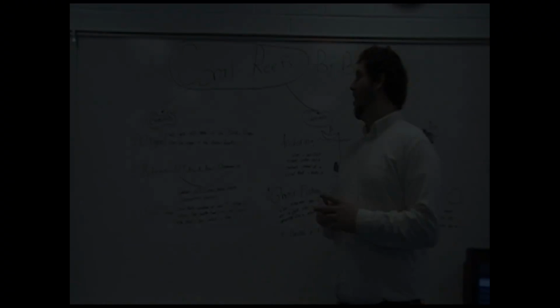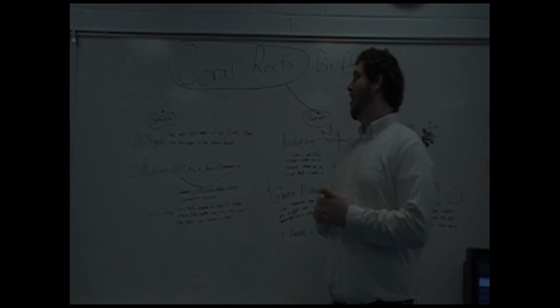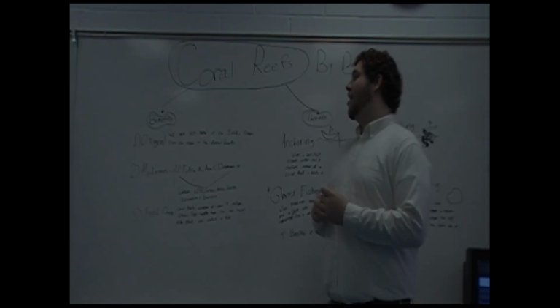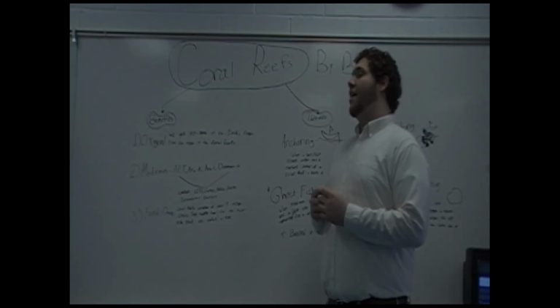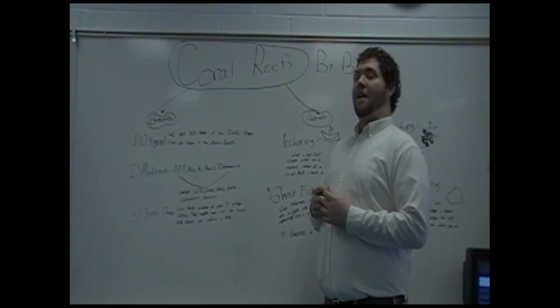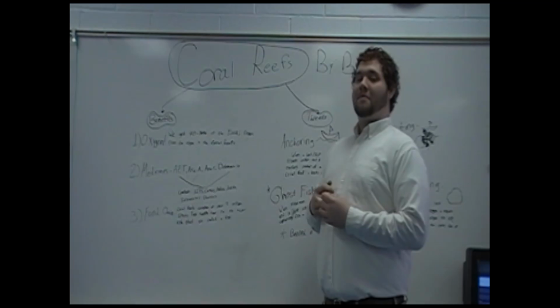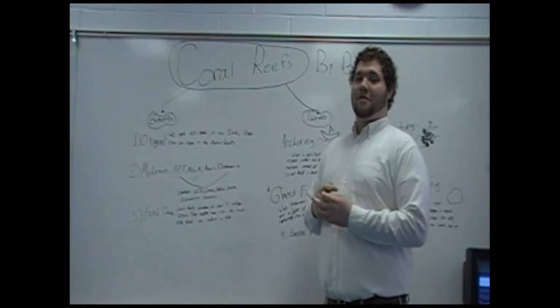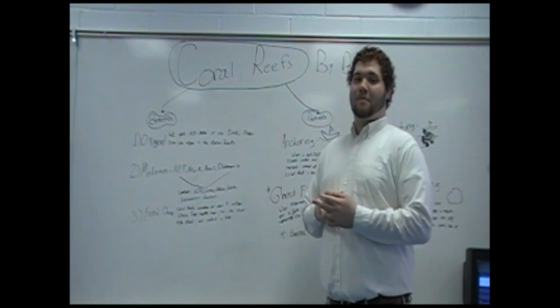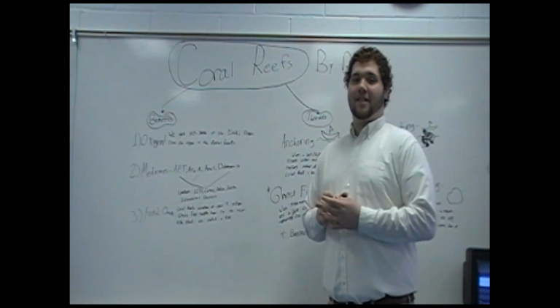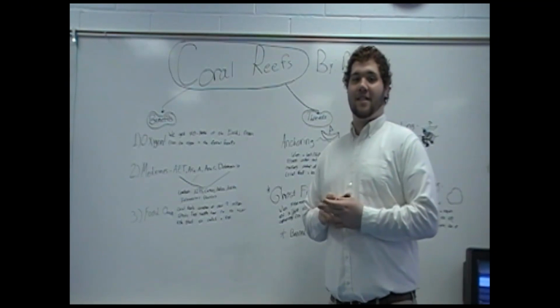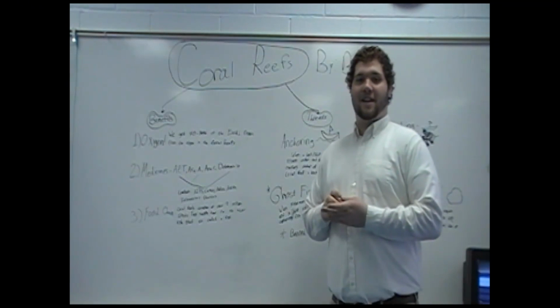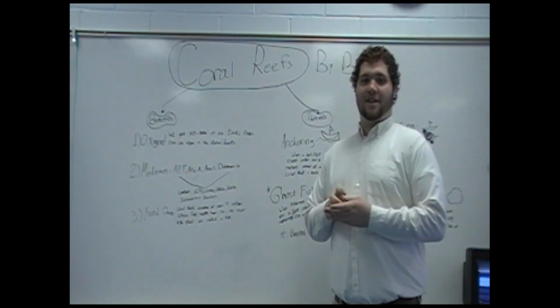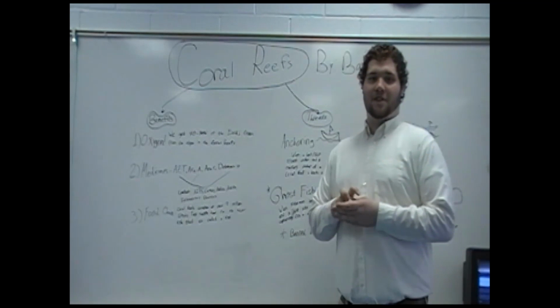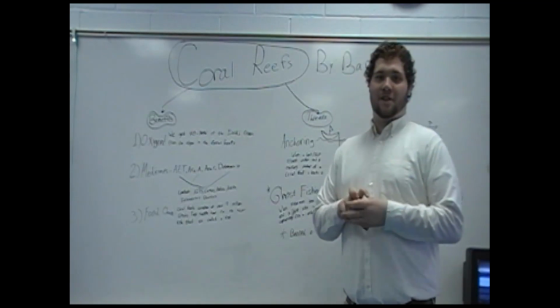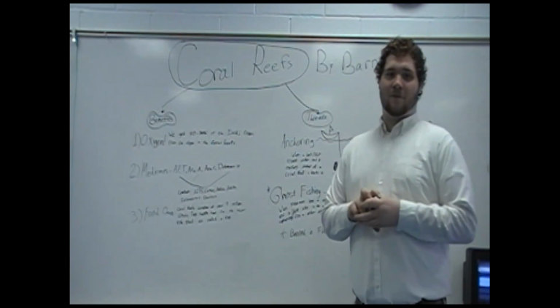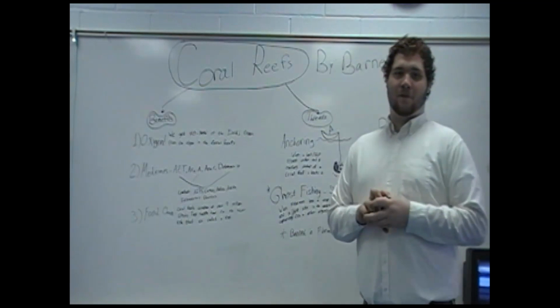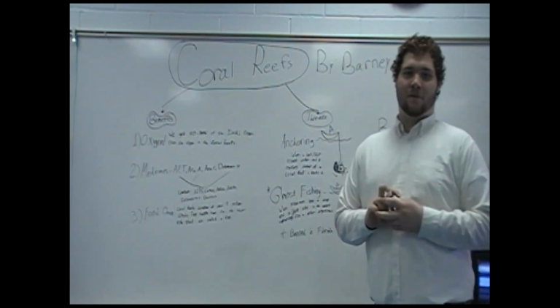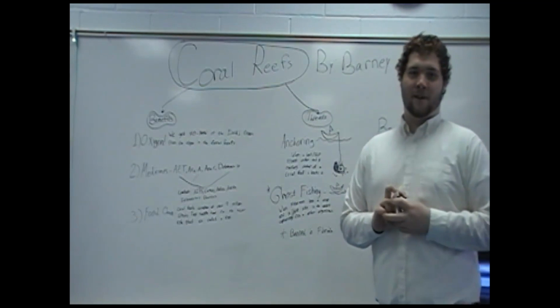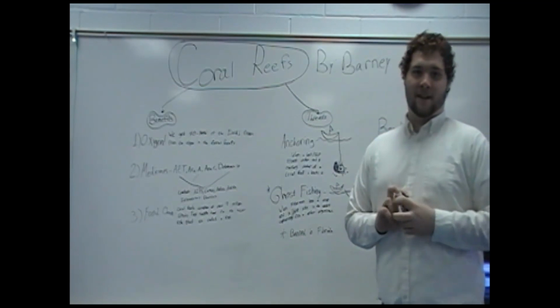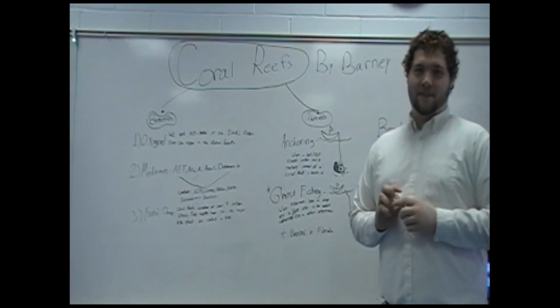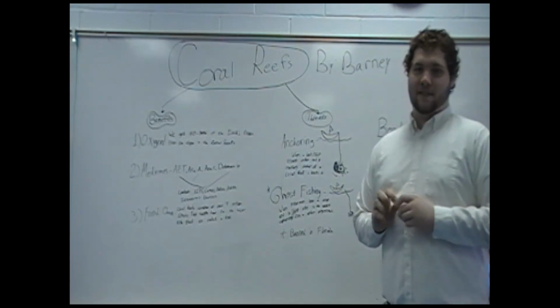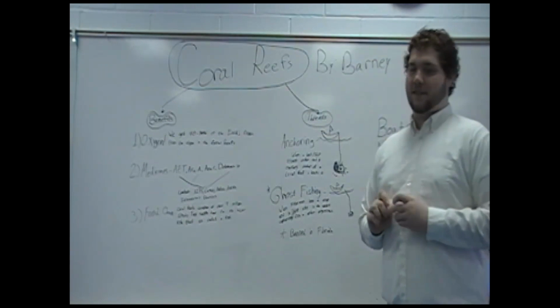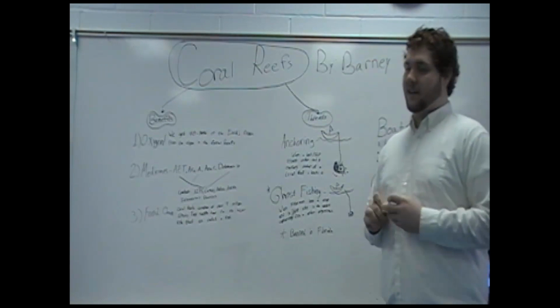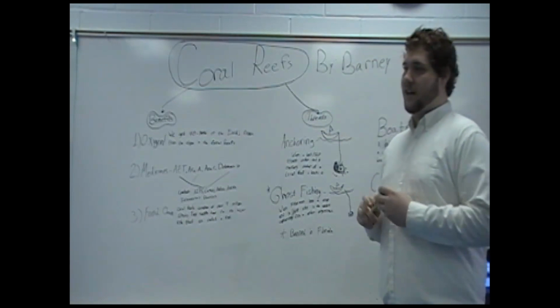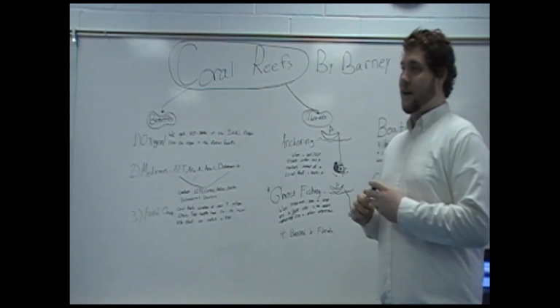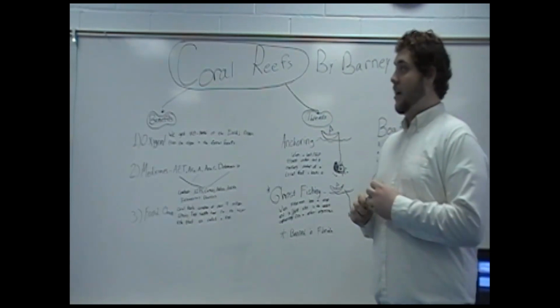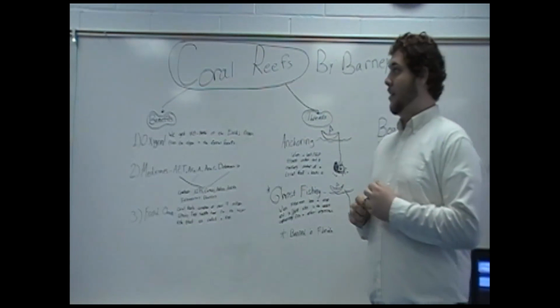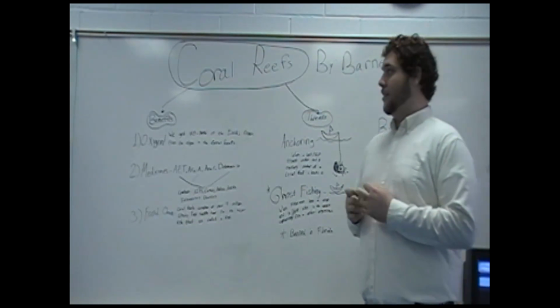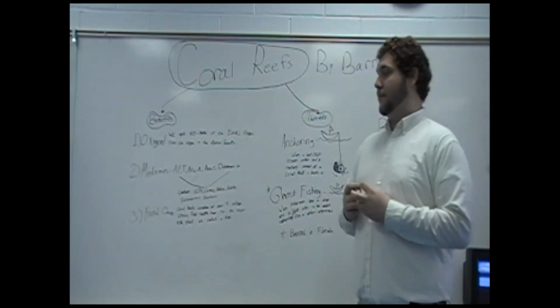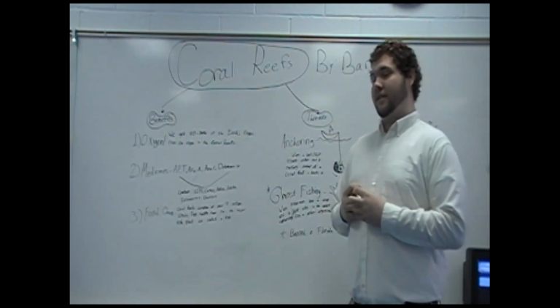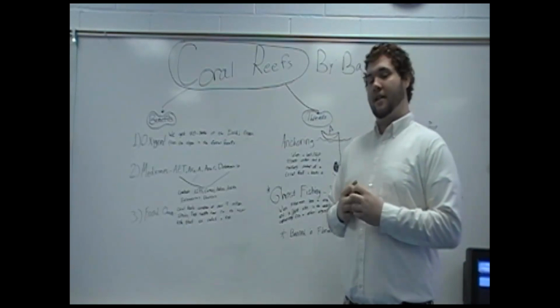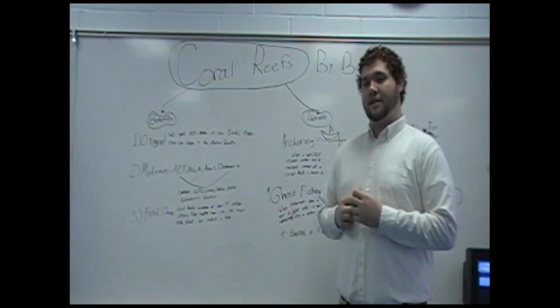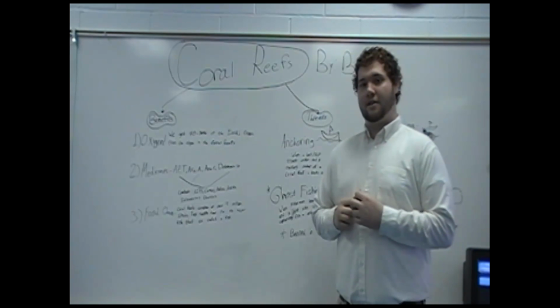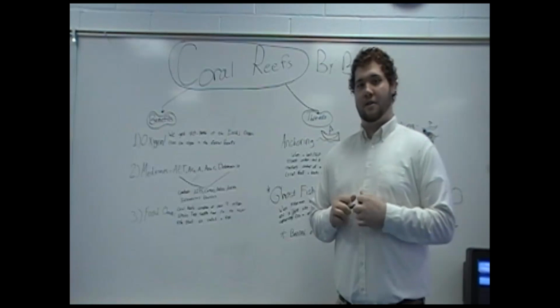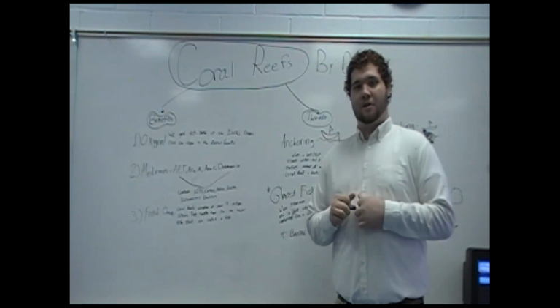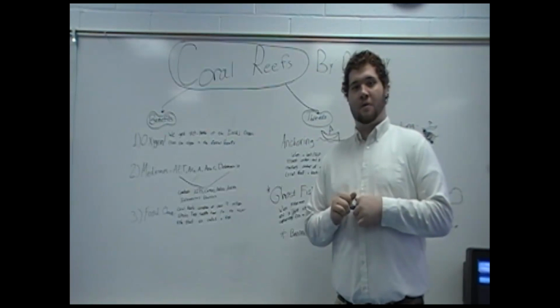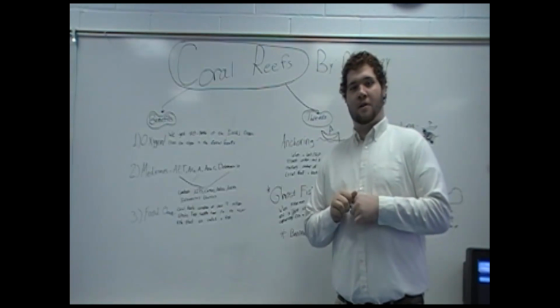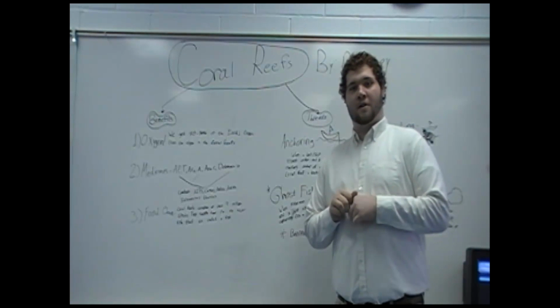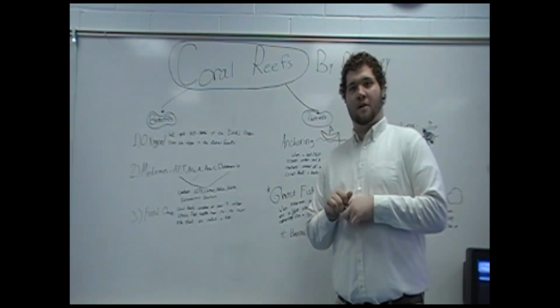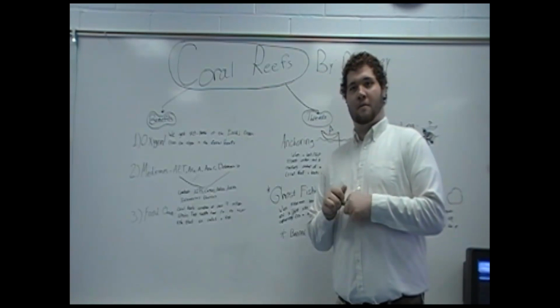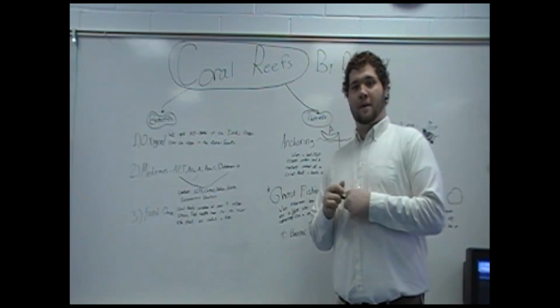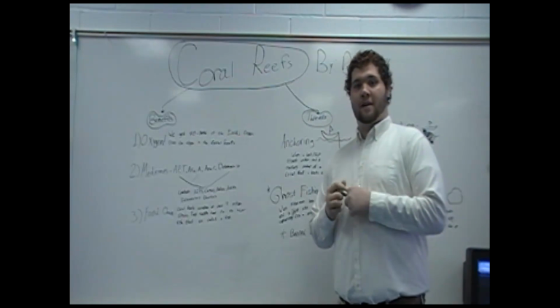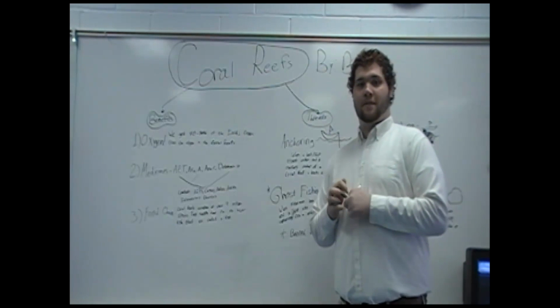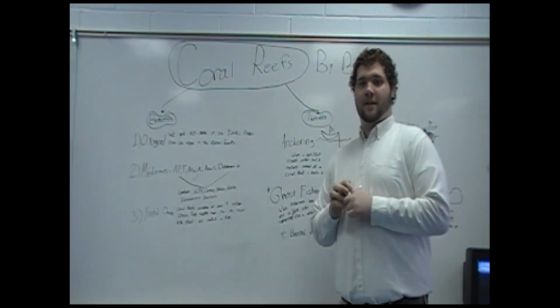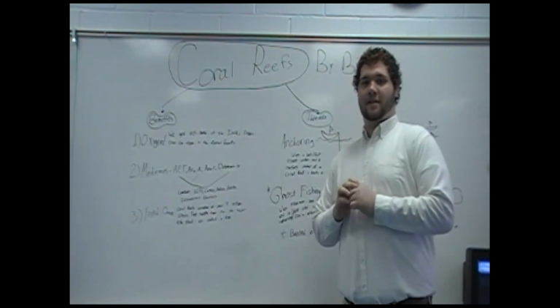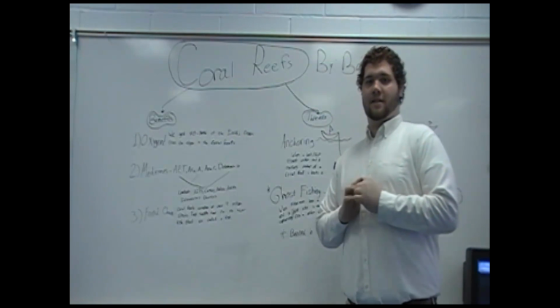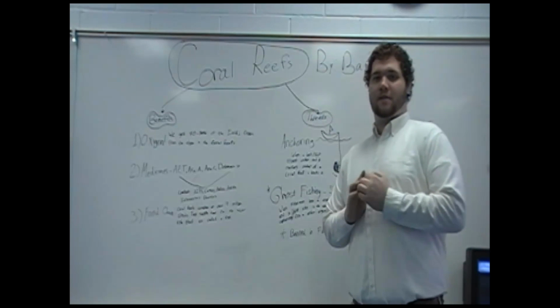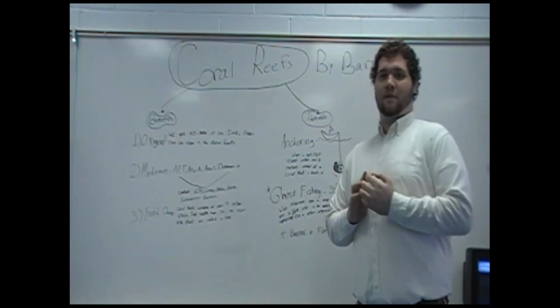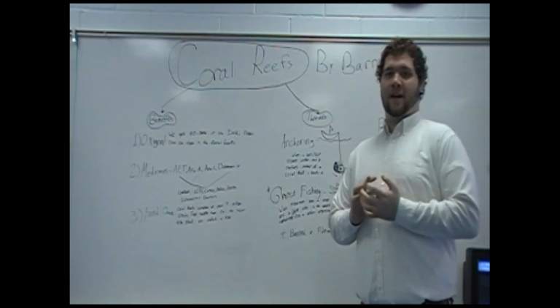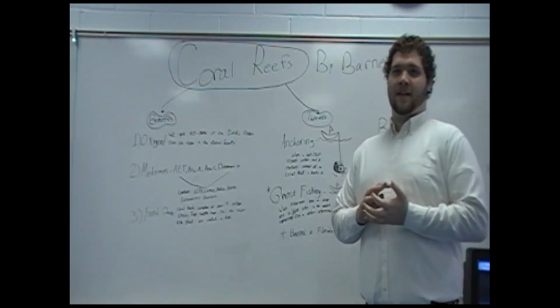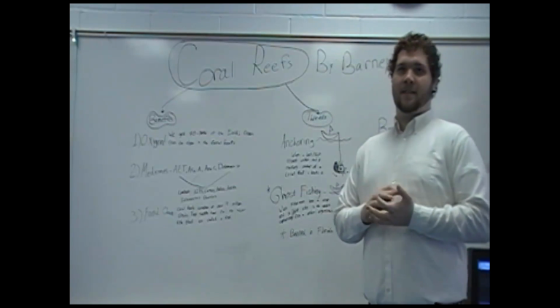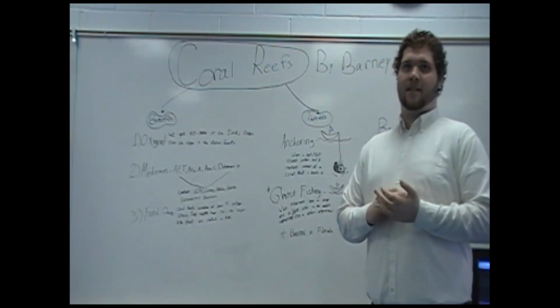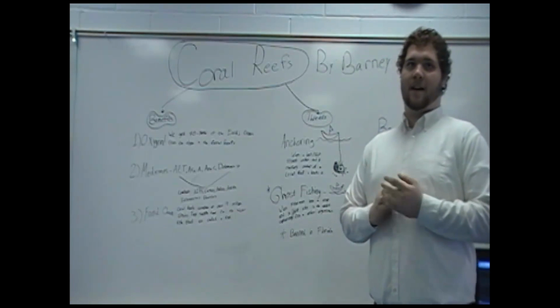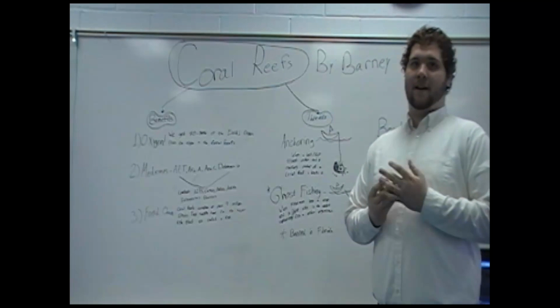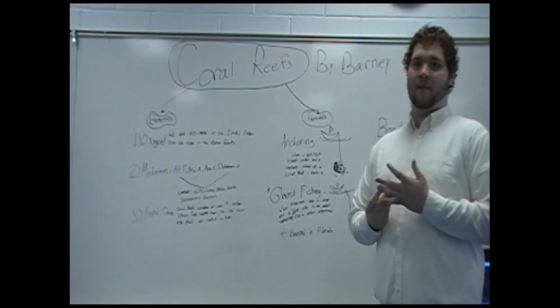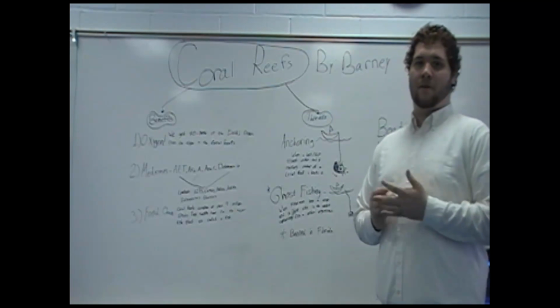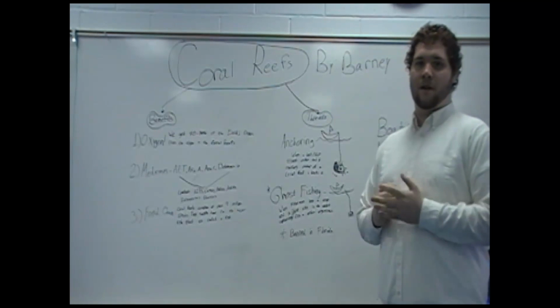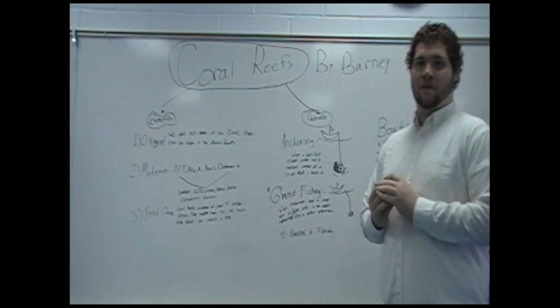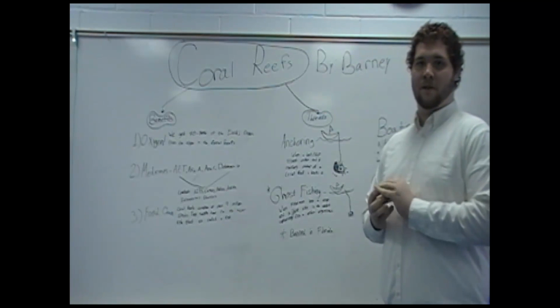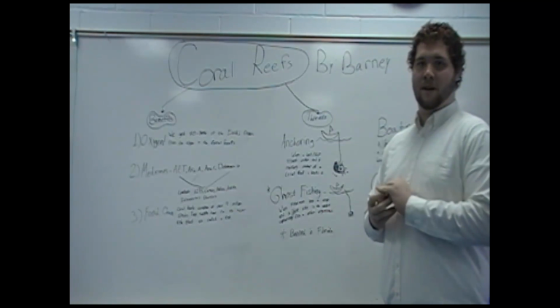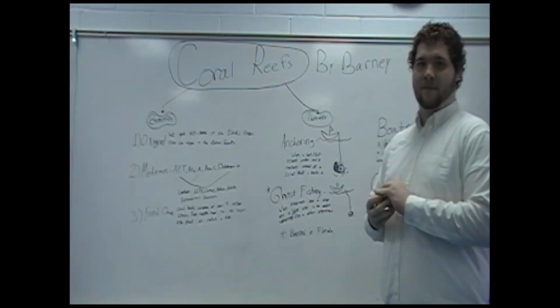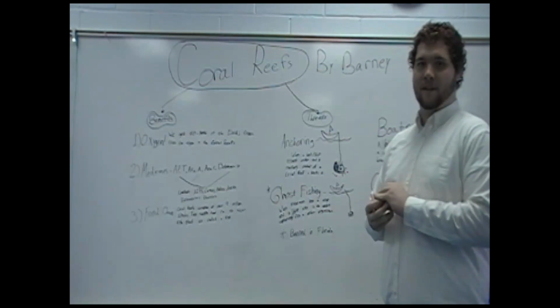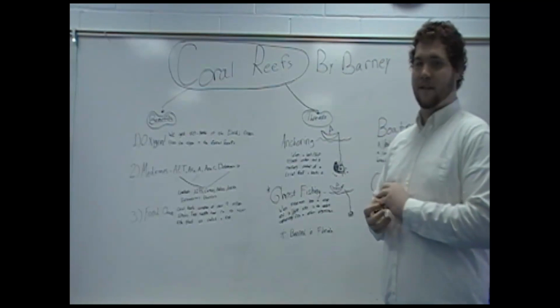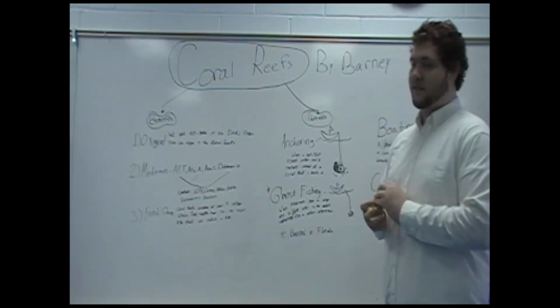I'm doing a presentation on coral reefs. In this presentation you will learn about benefits, threats, and what a coral reef is.